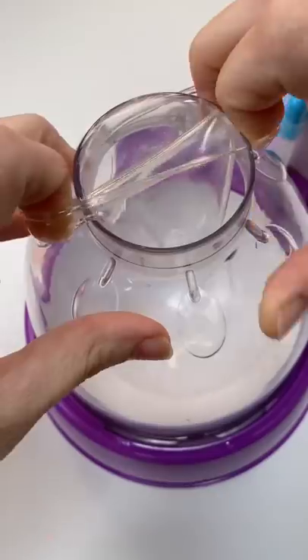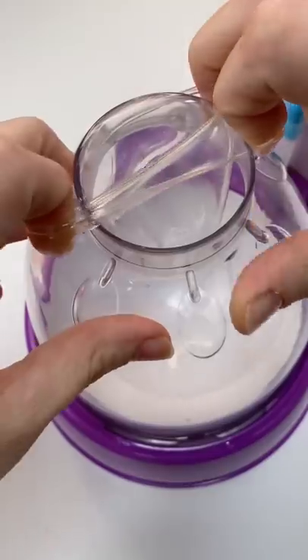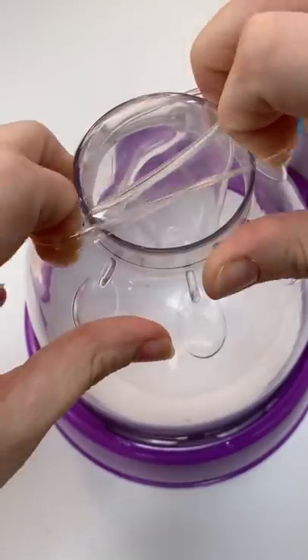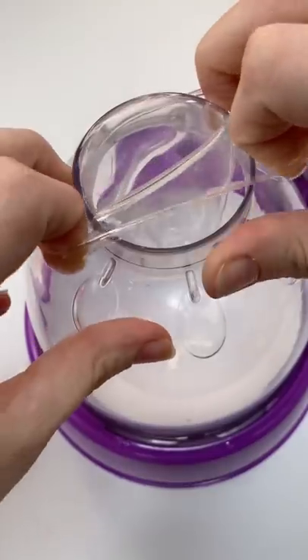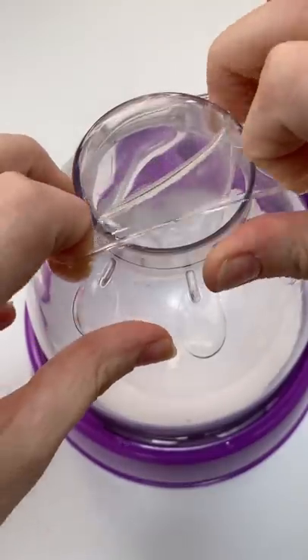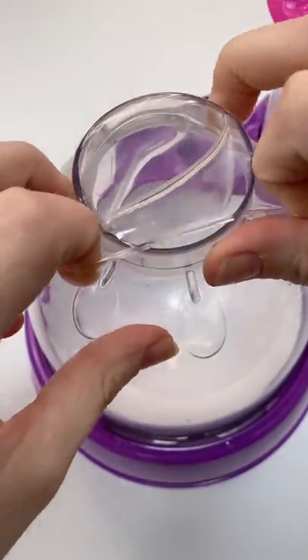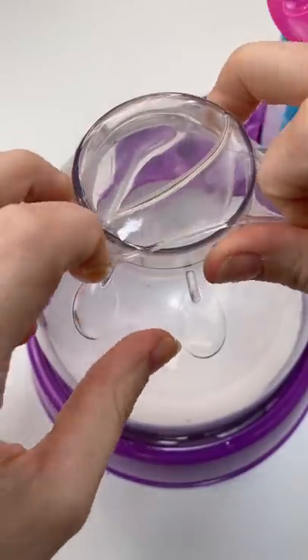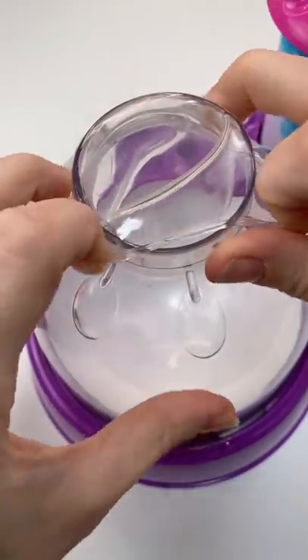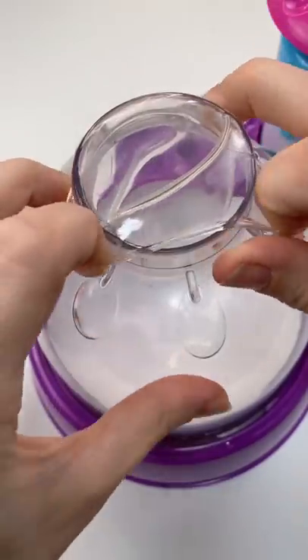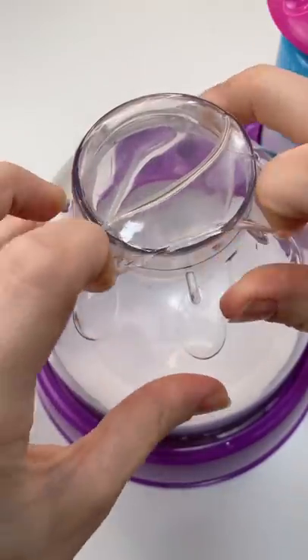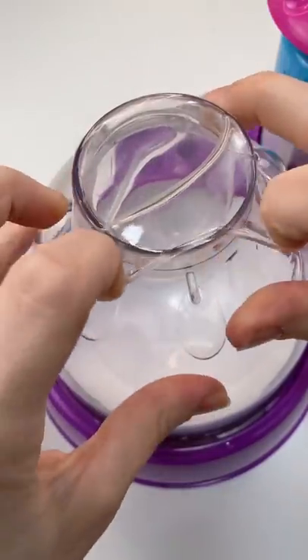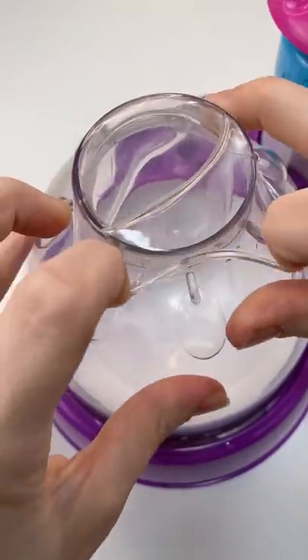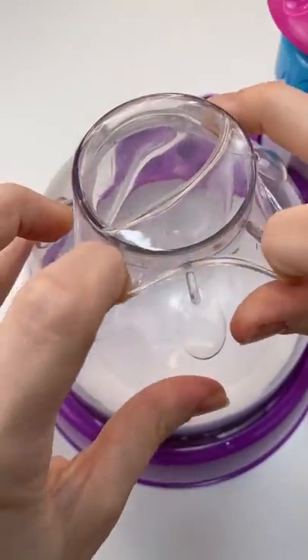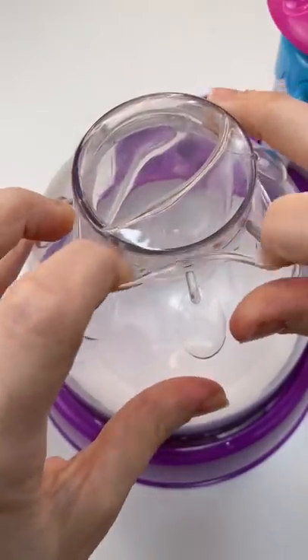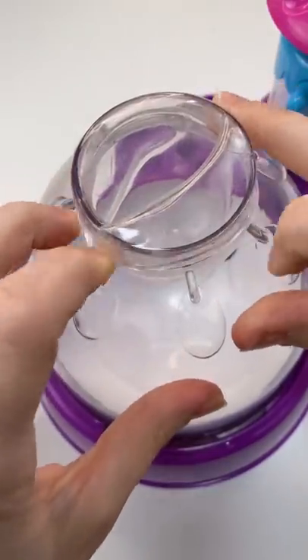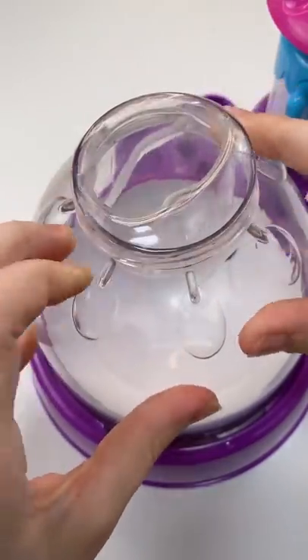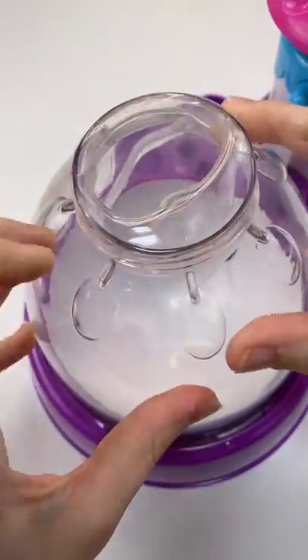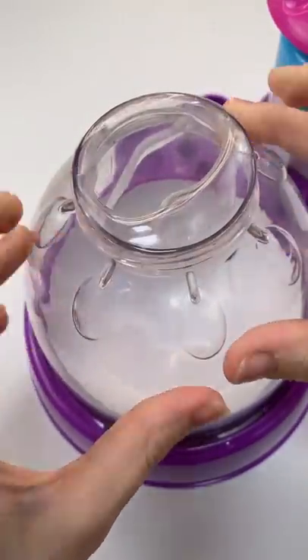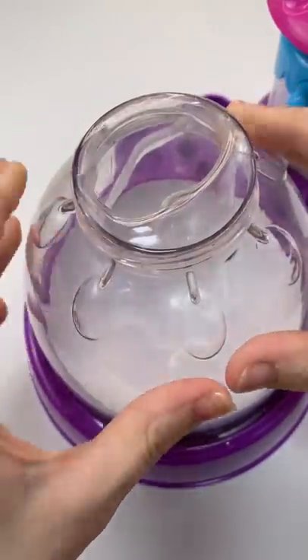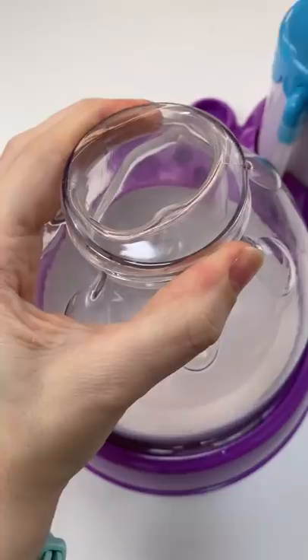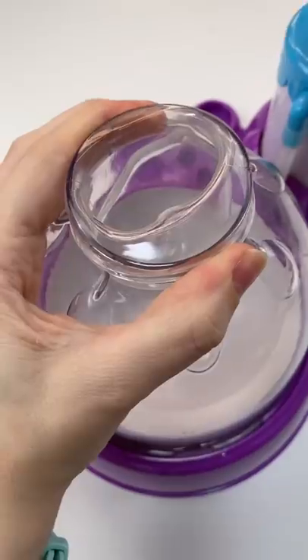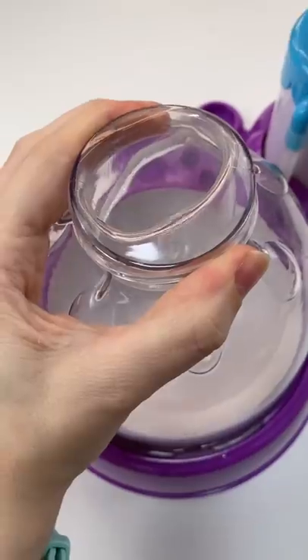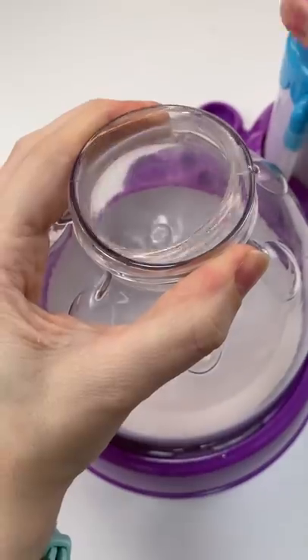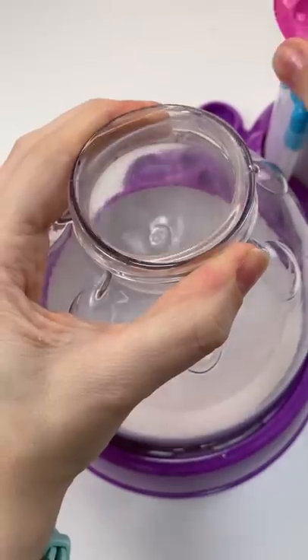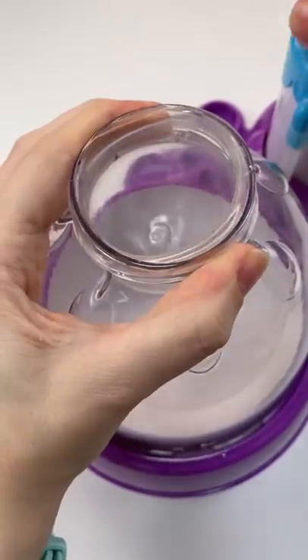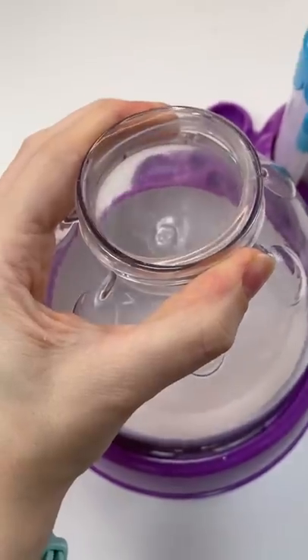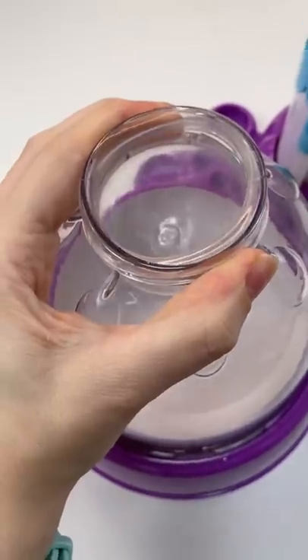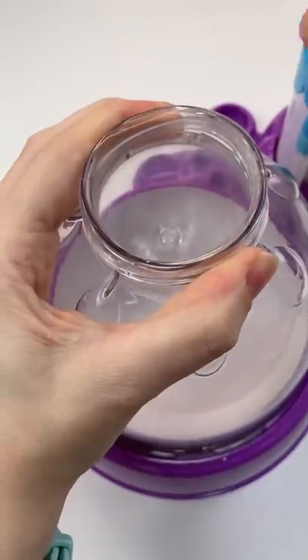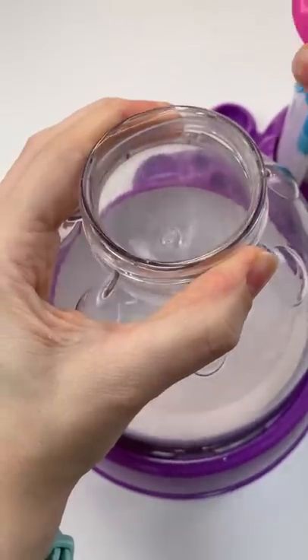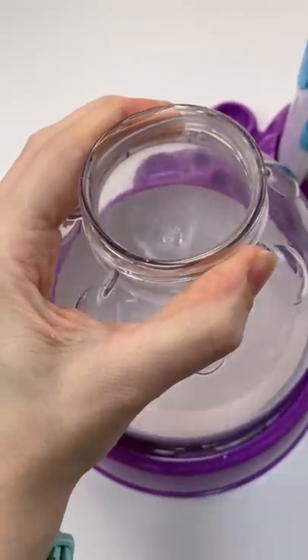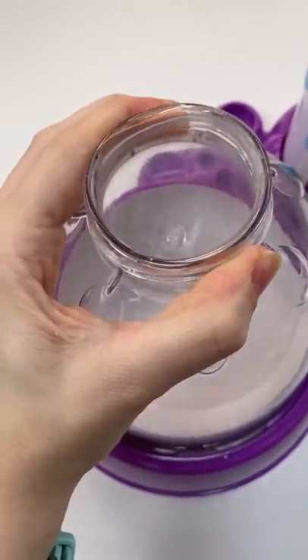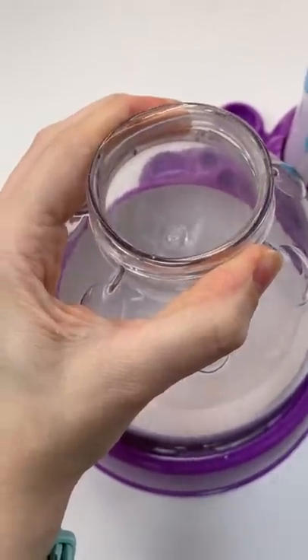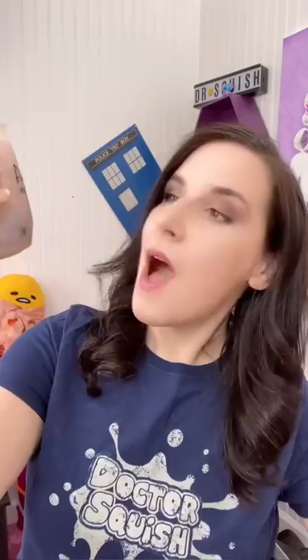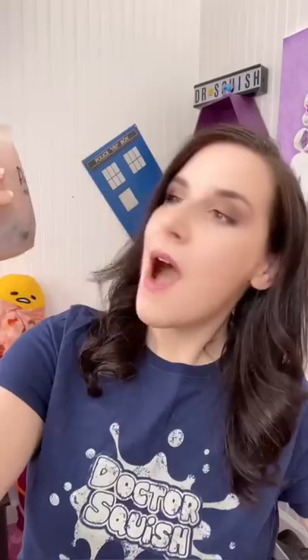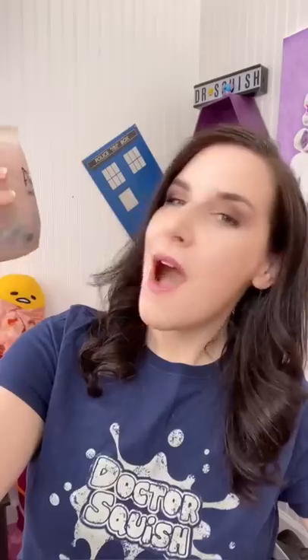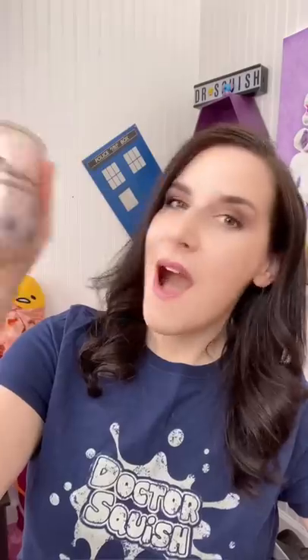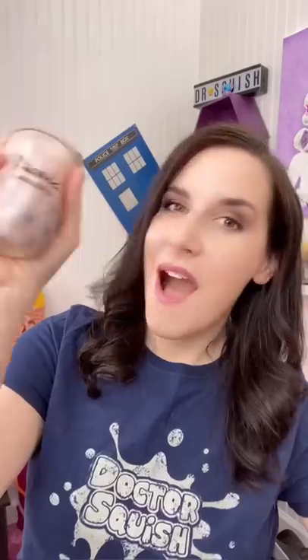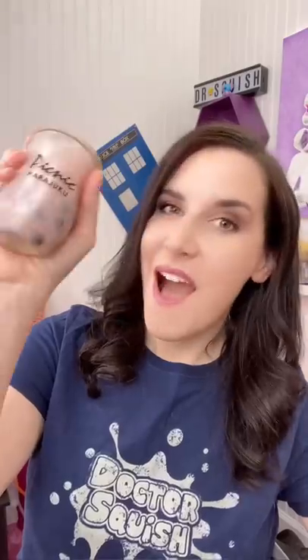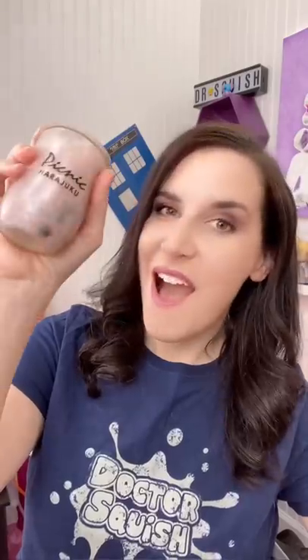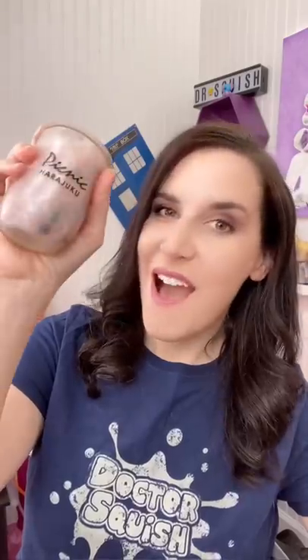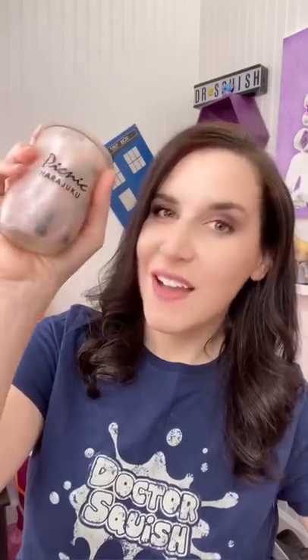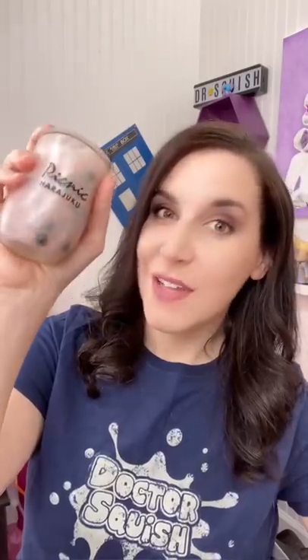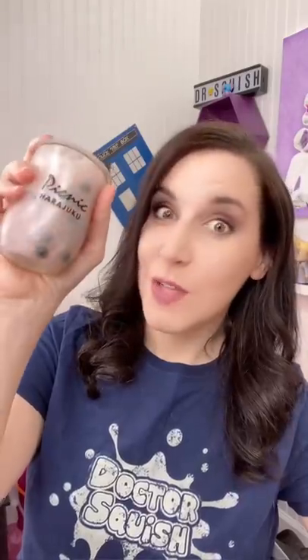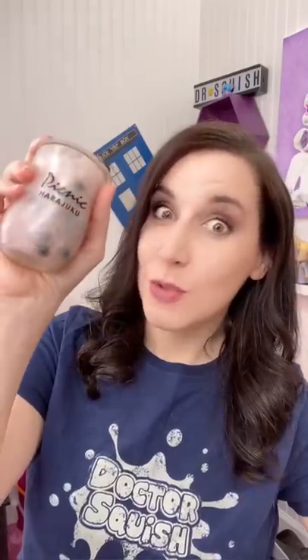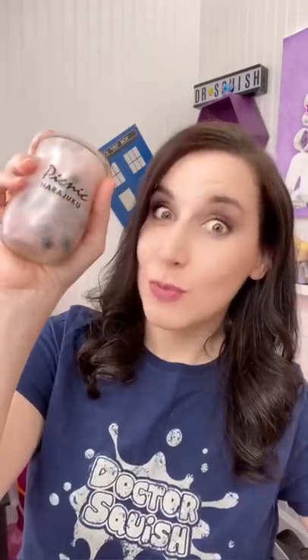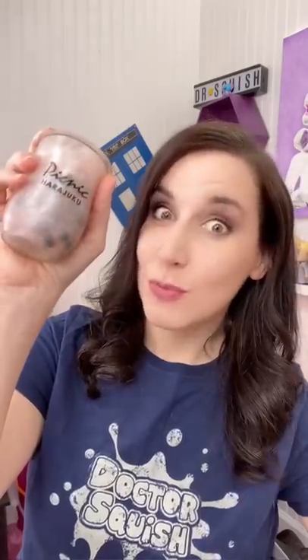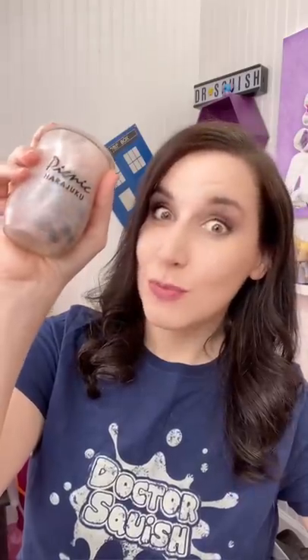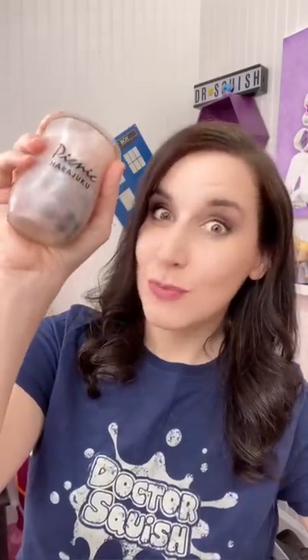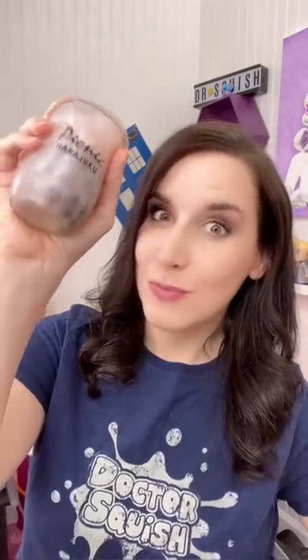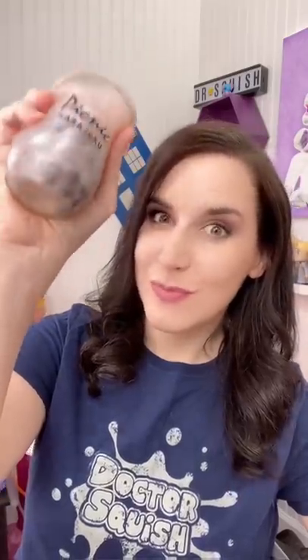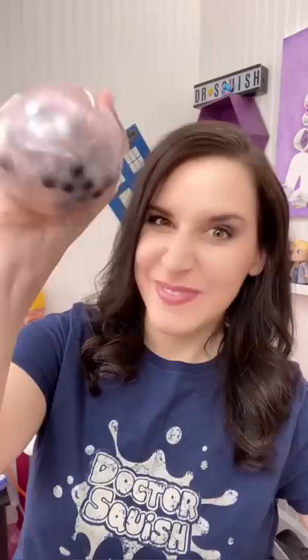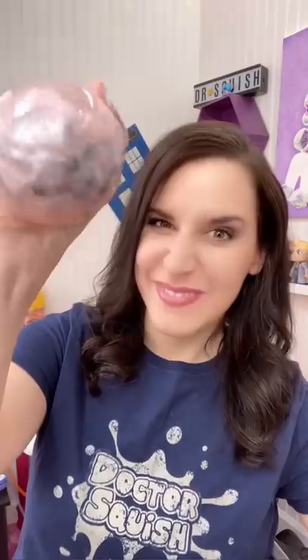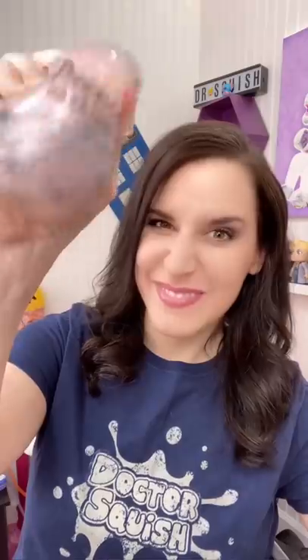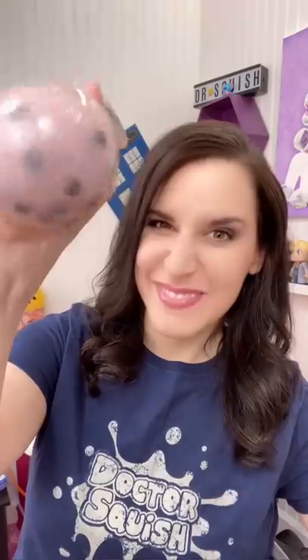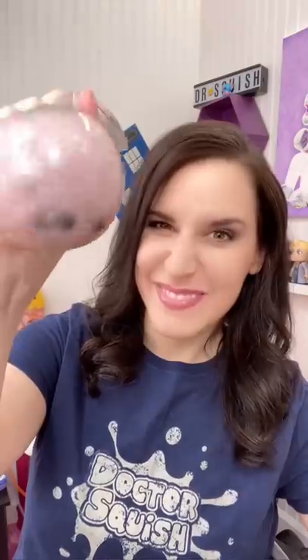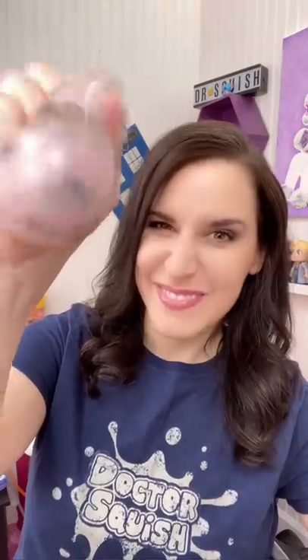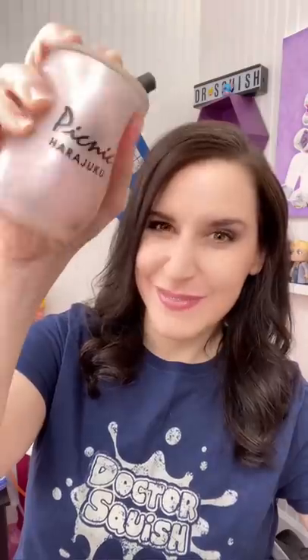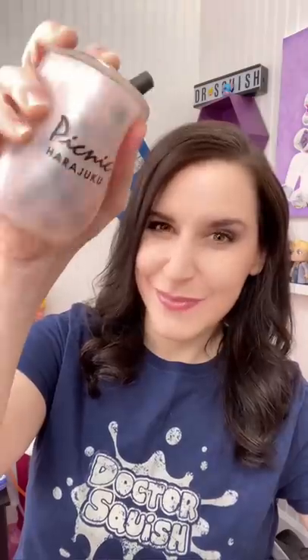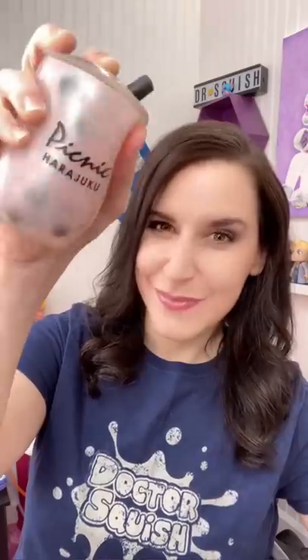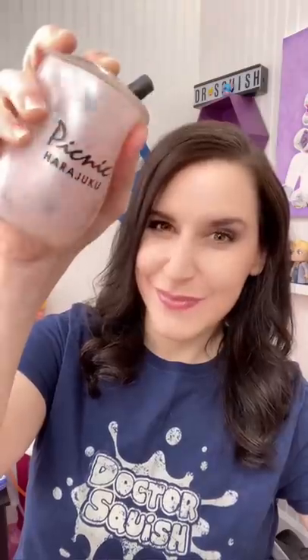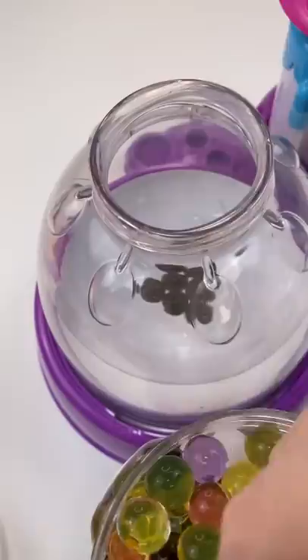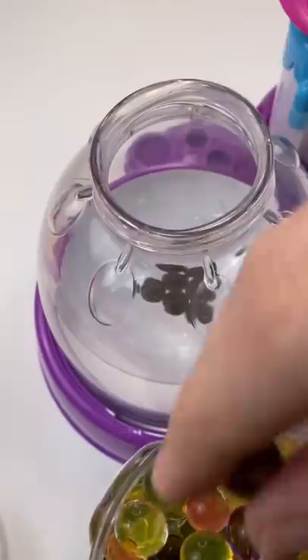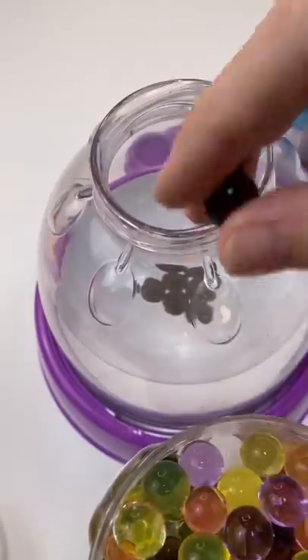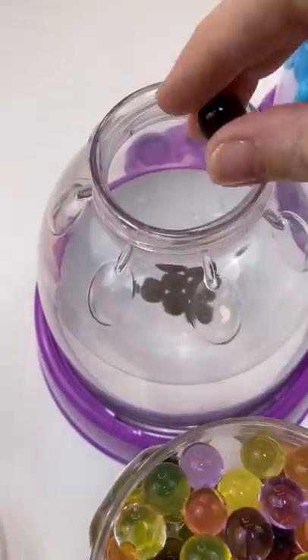I got the suggestion to do a bubble tea squishy, and I thought that was brilliant. So I'm going to use this Picnic Harajuku Squishy as inspiration.